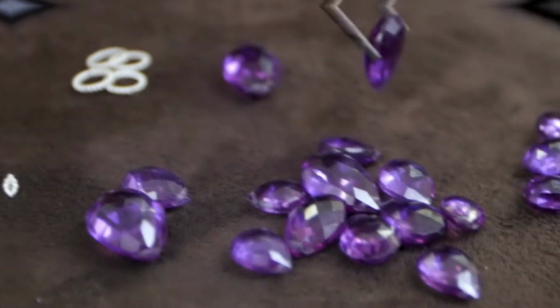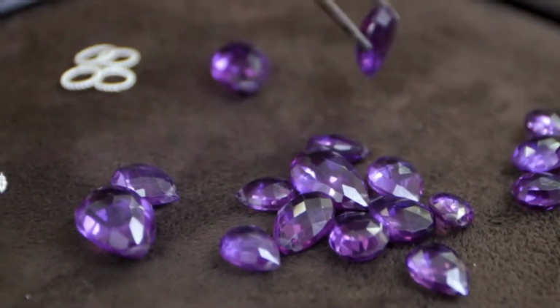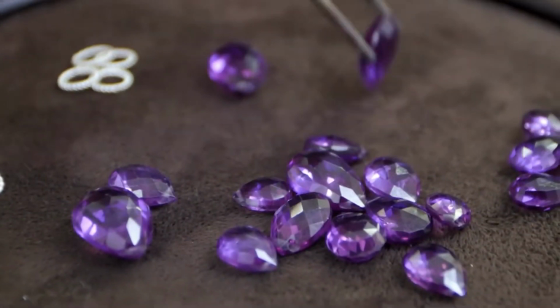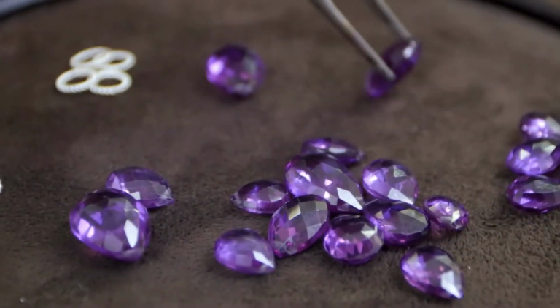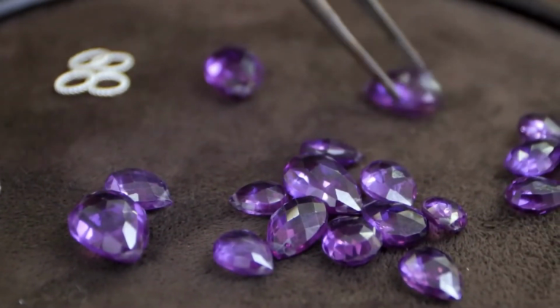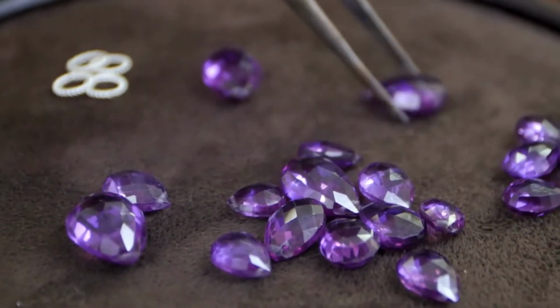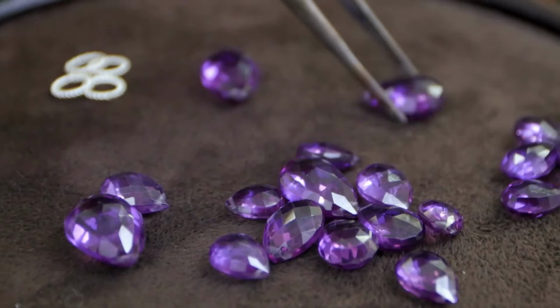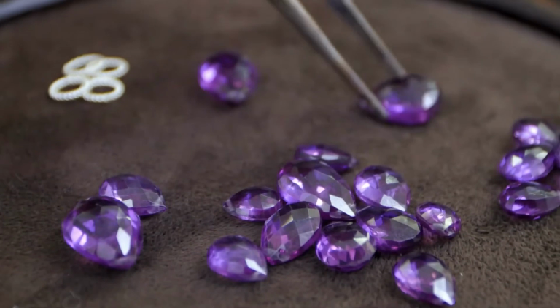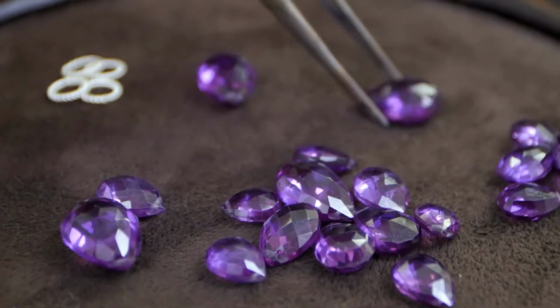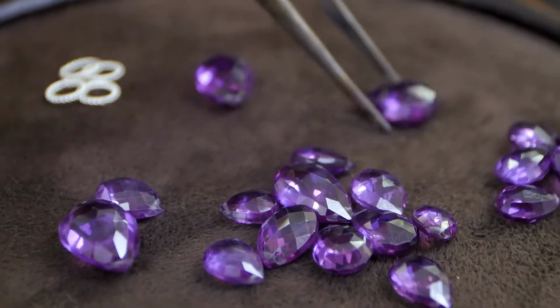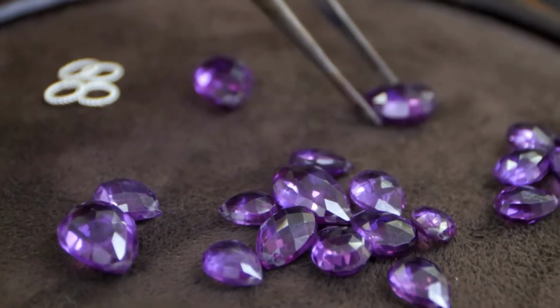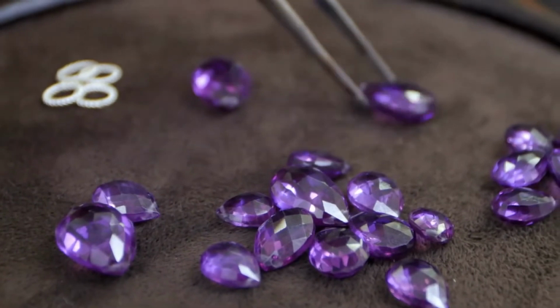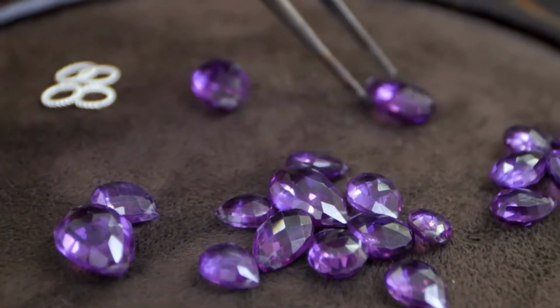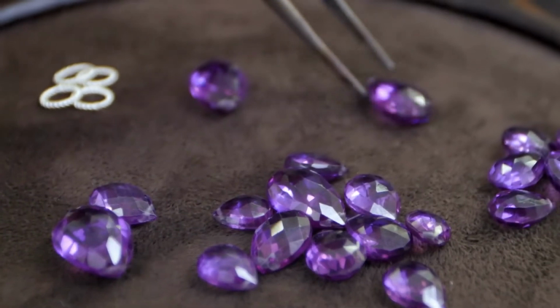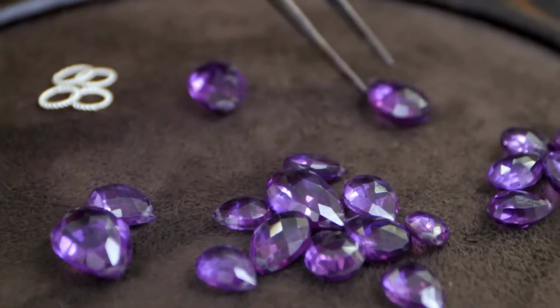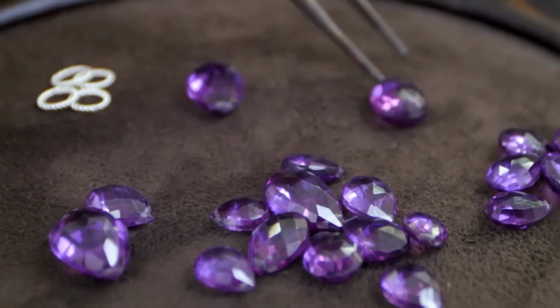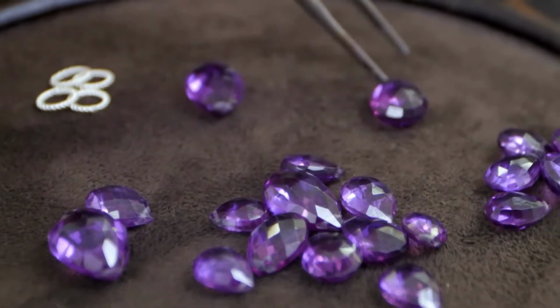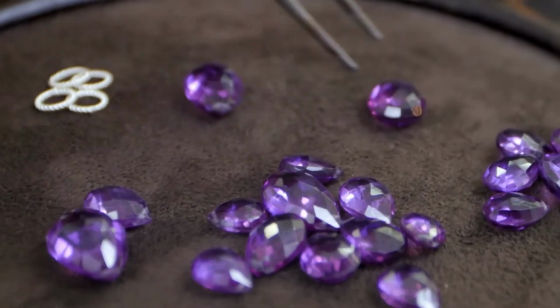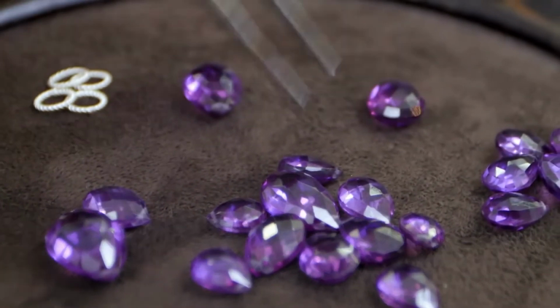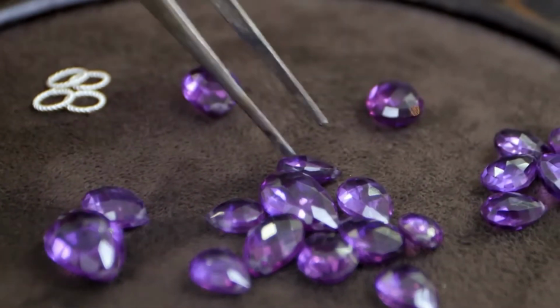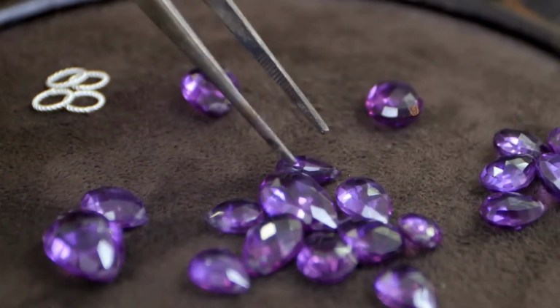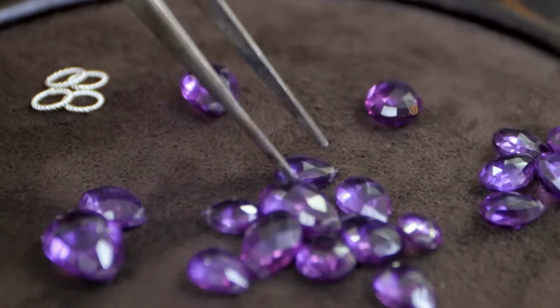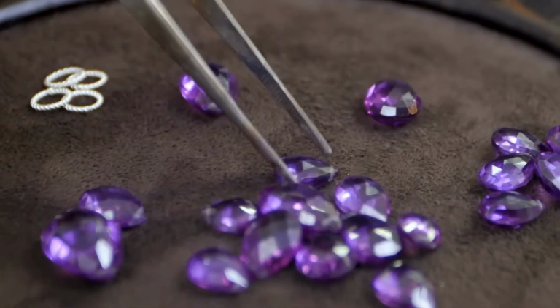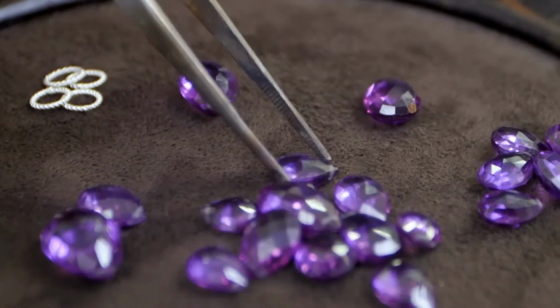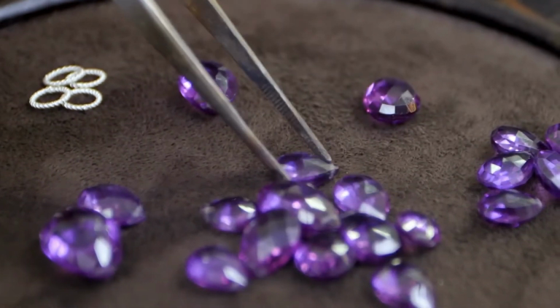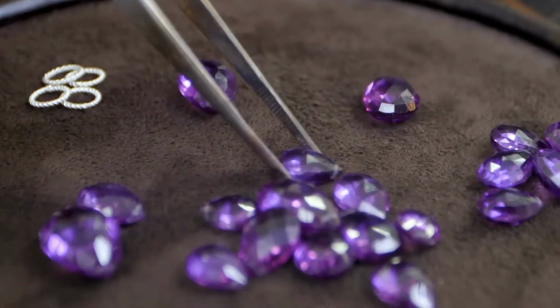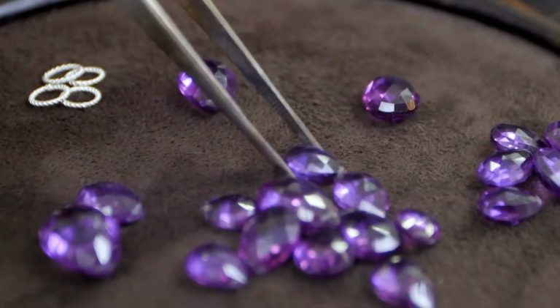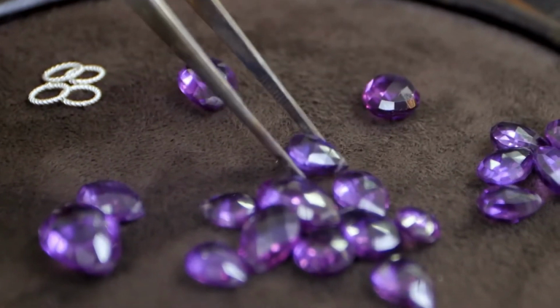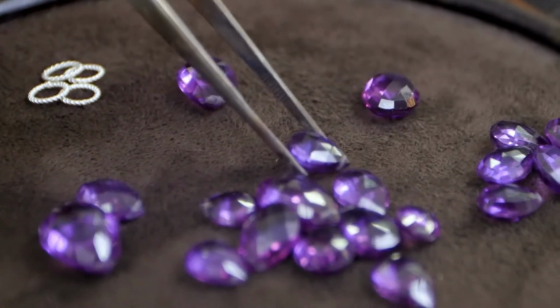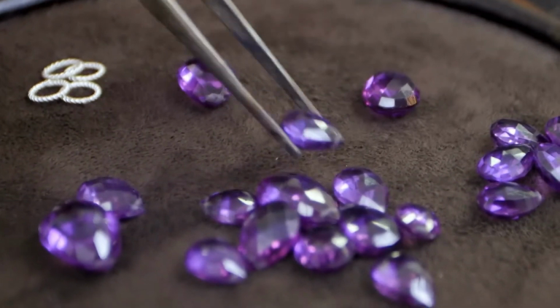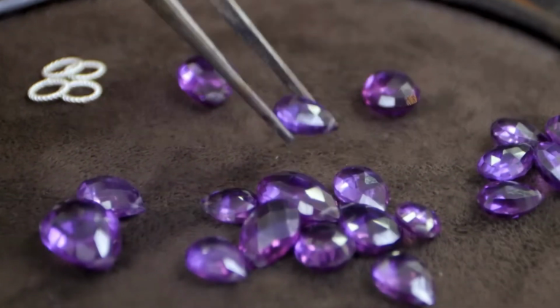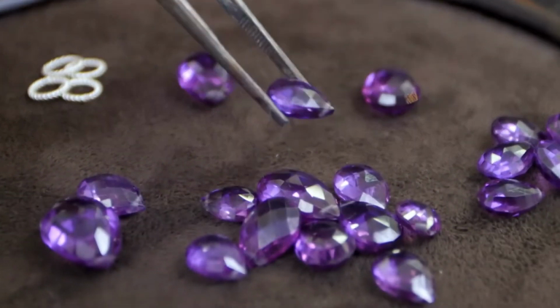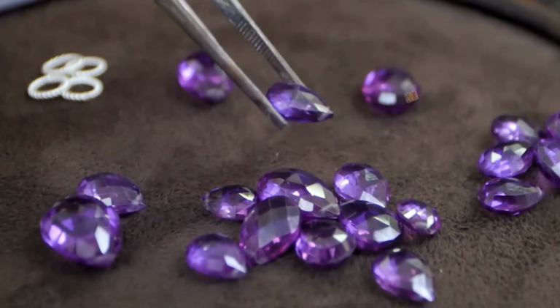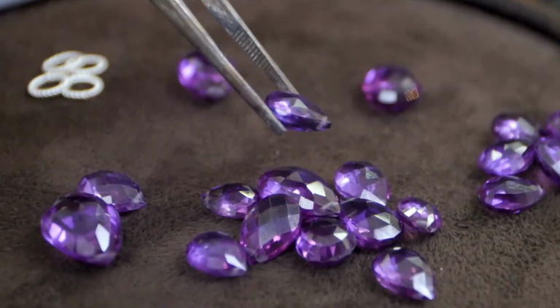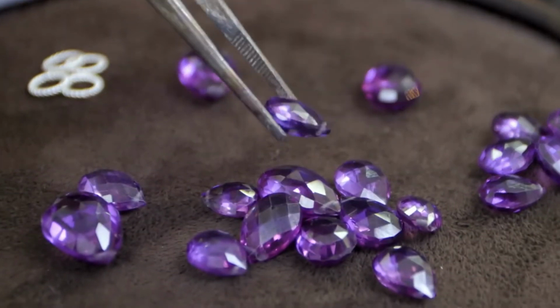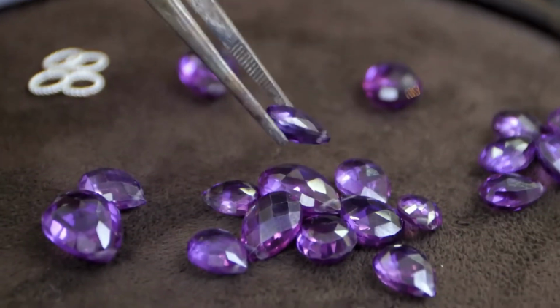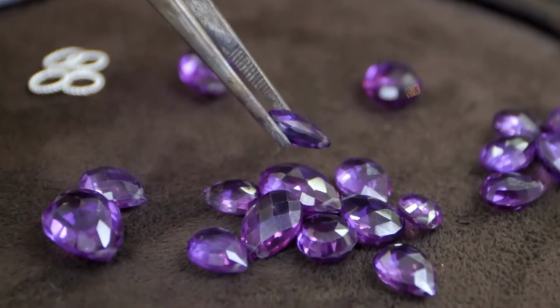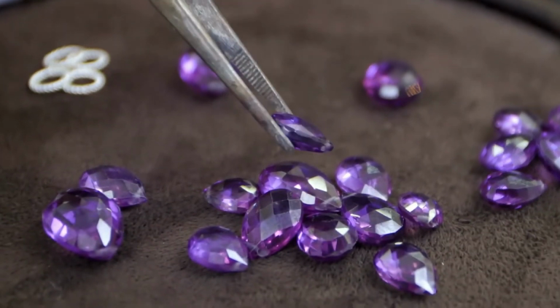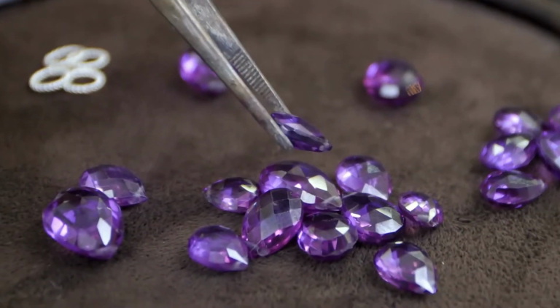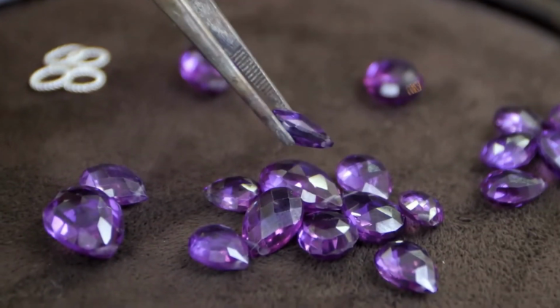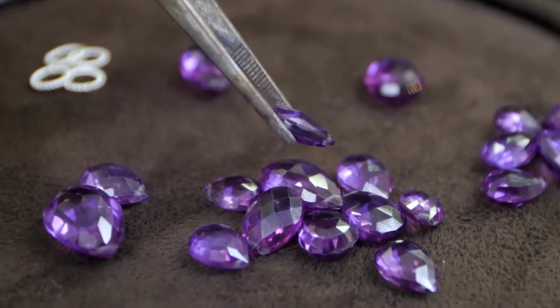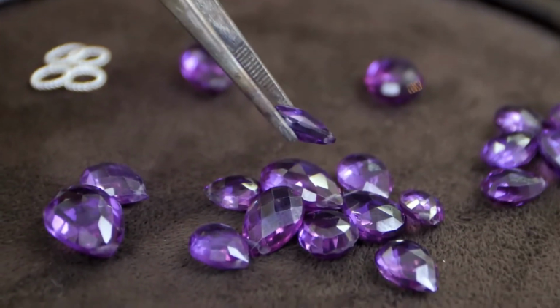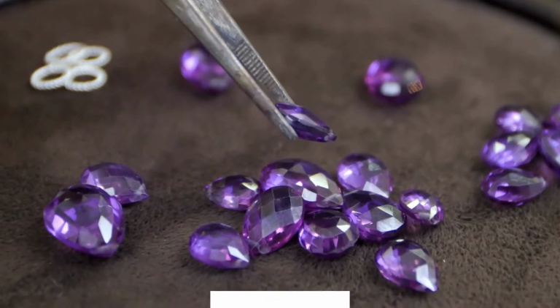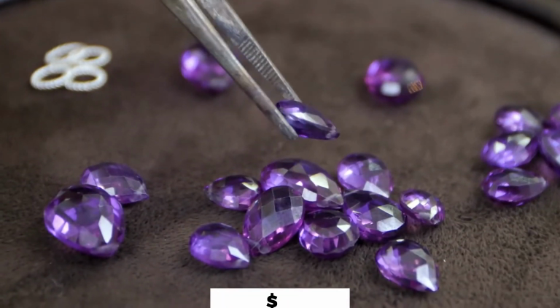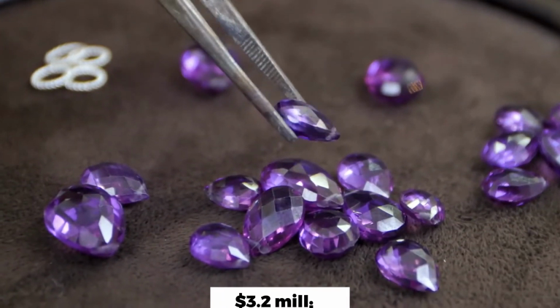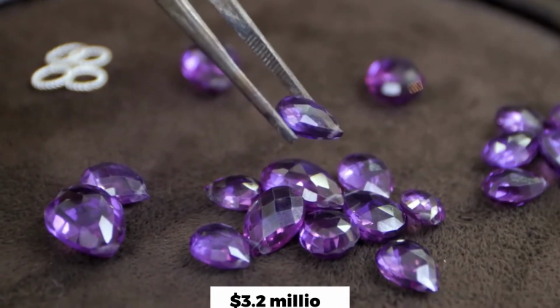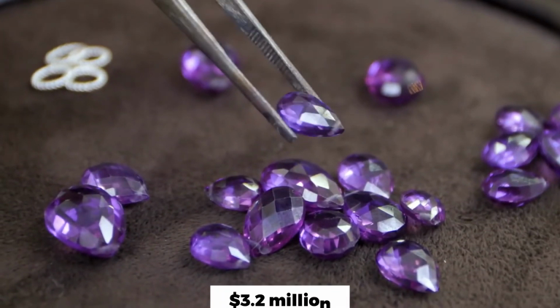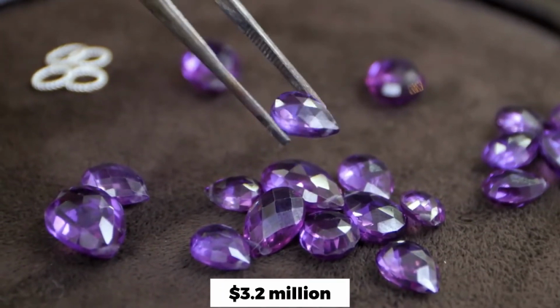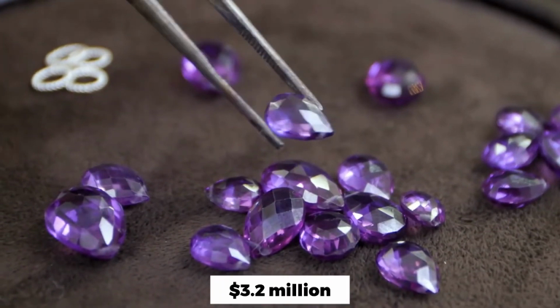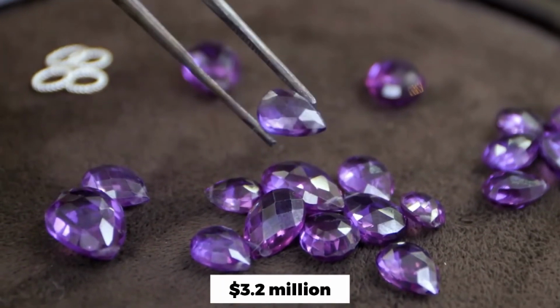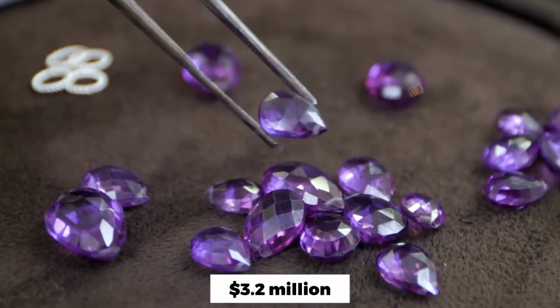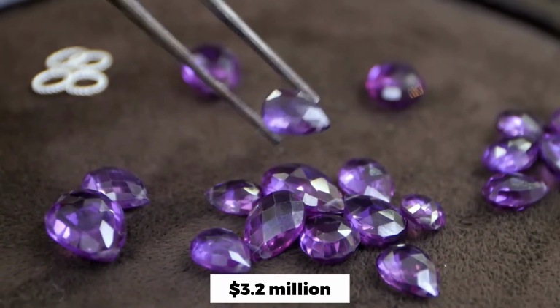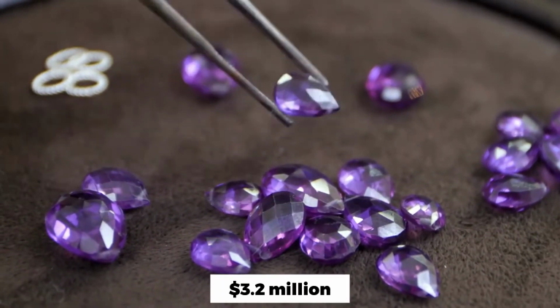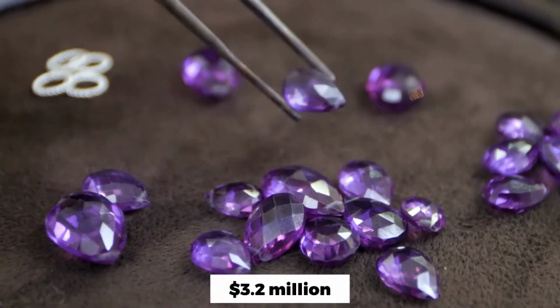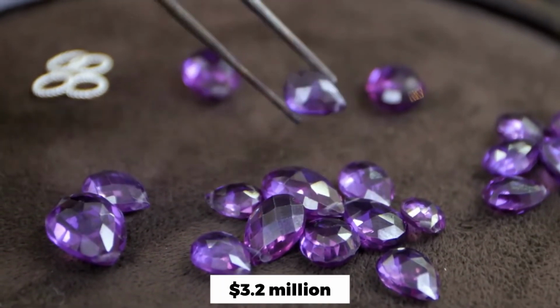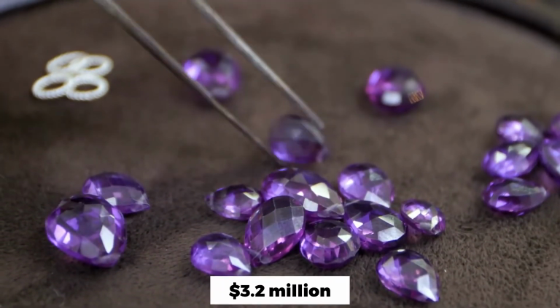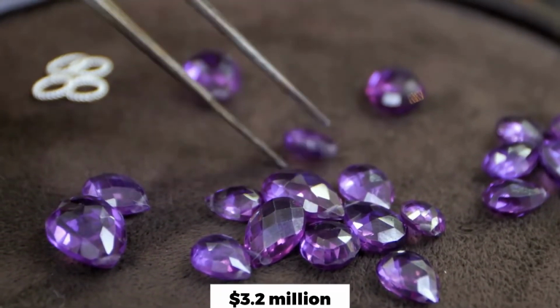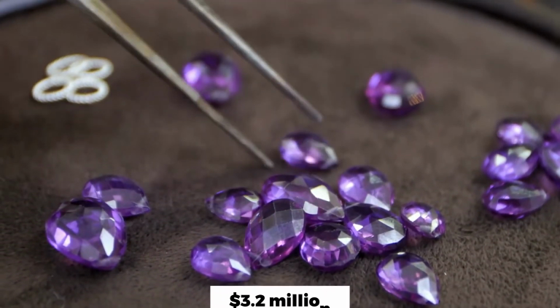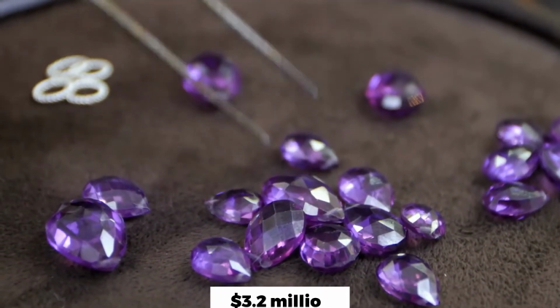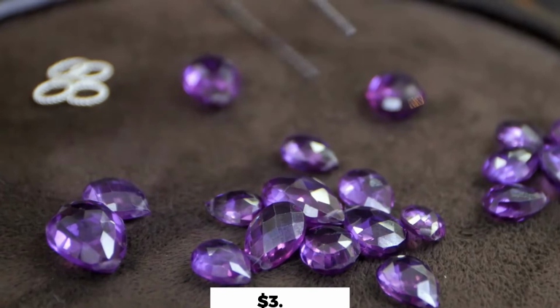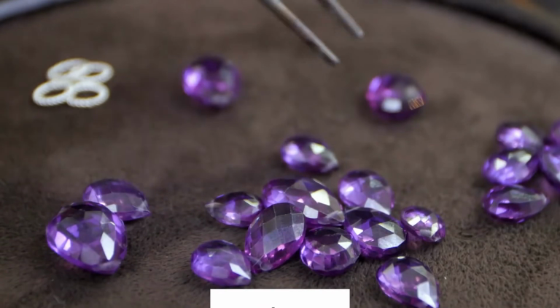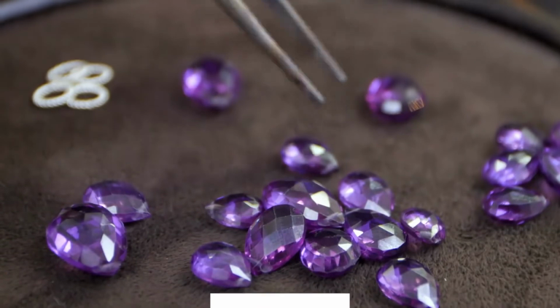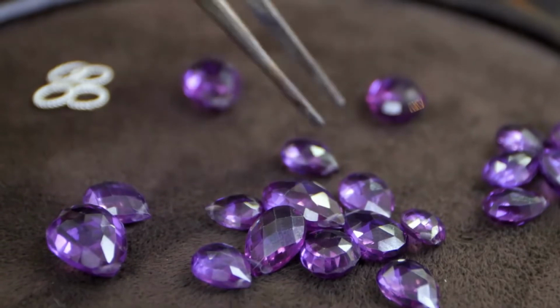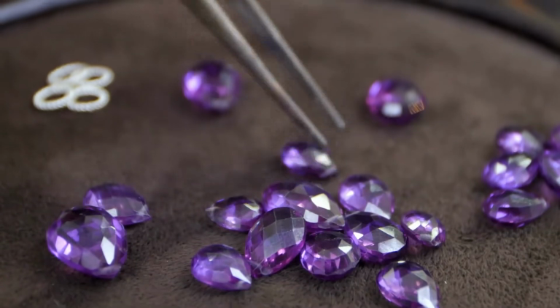Due to the number of emeralds, diamonds, and gold, this bracelet was sold for a whopping $3.2 million in 2018.